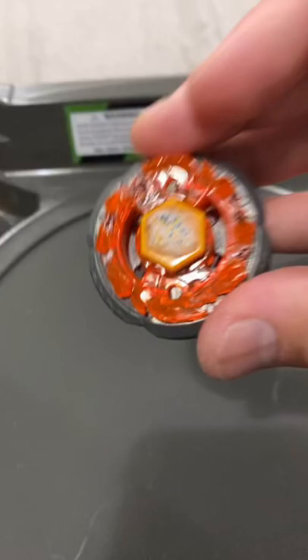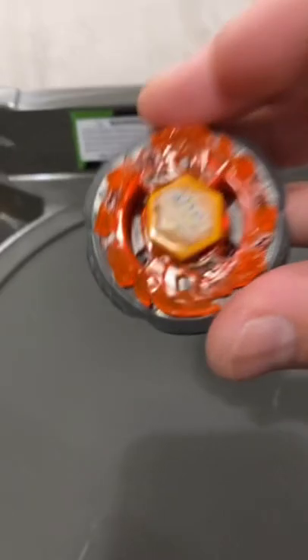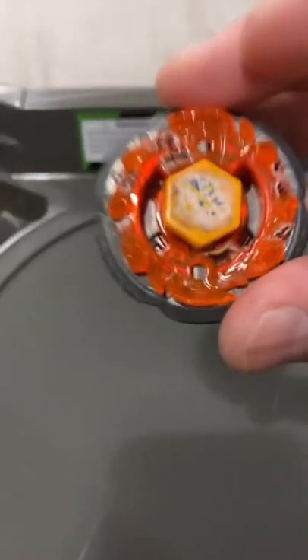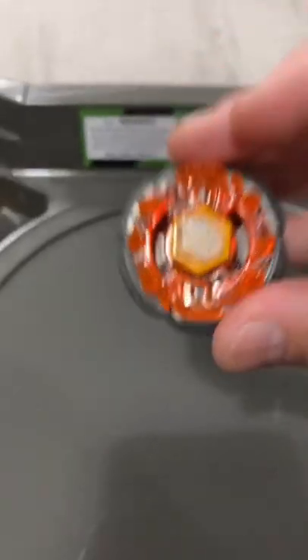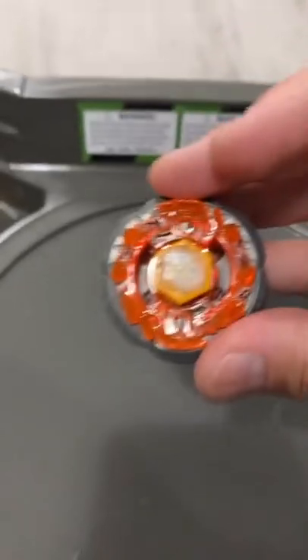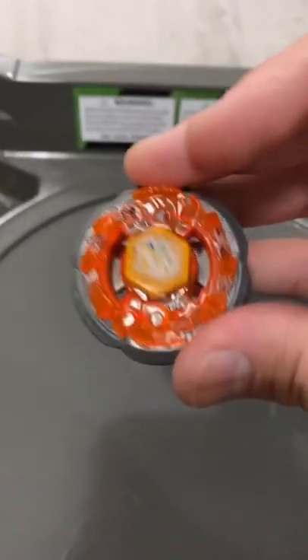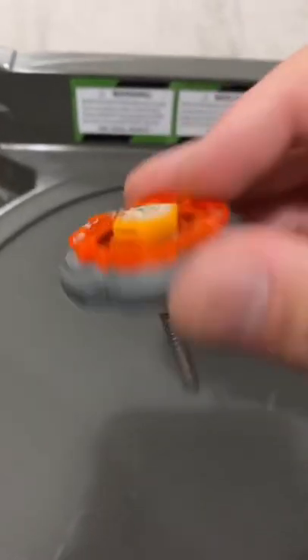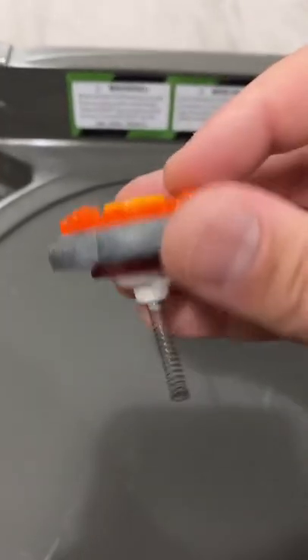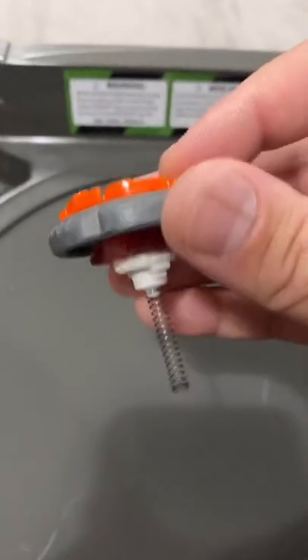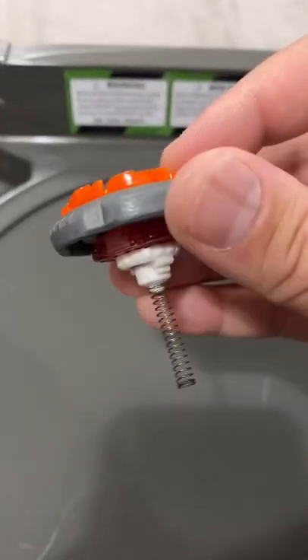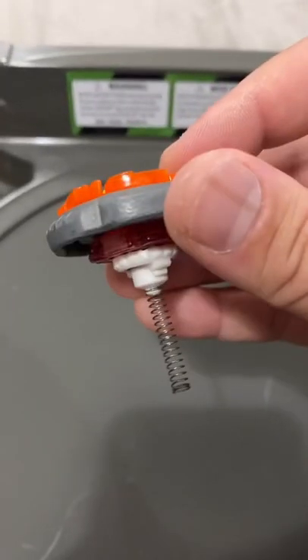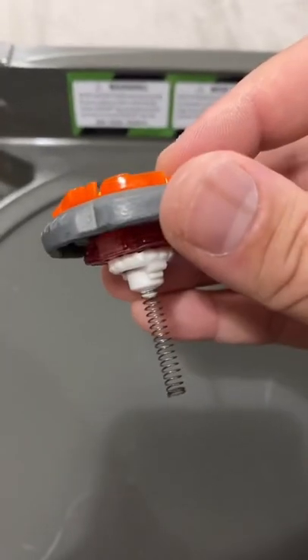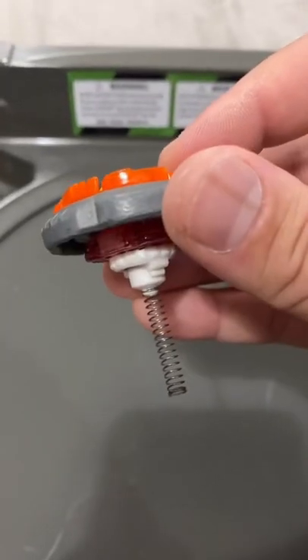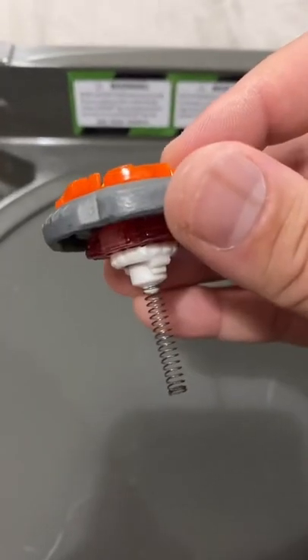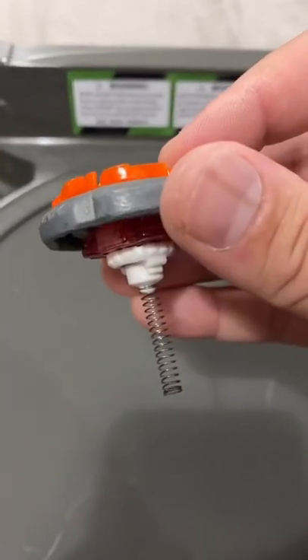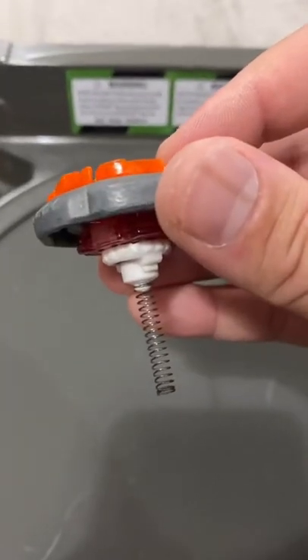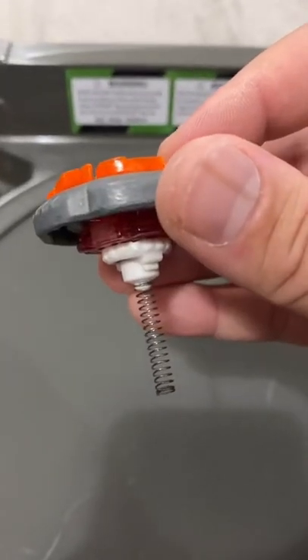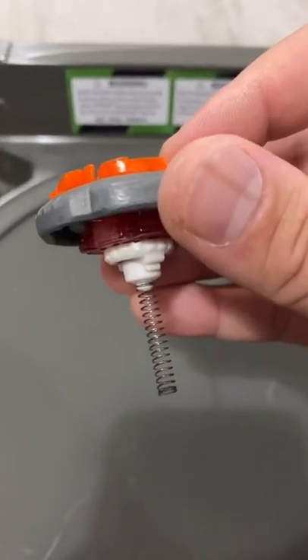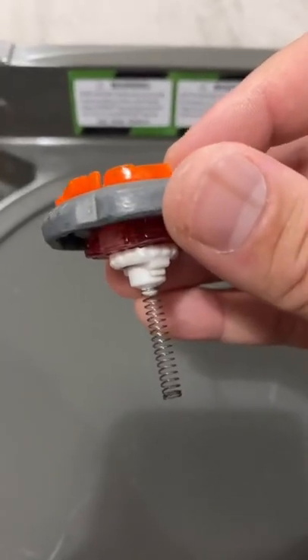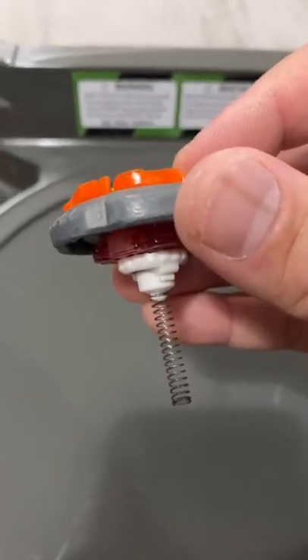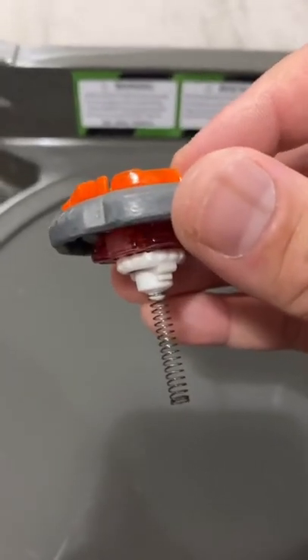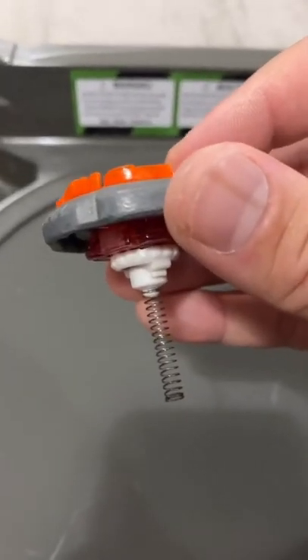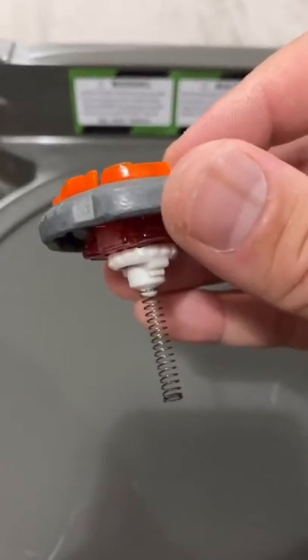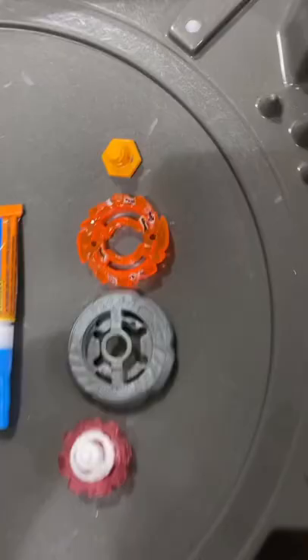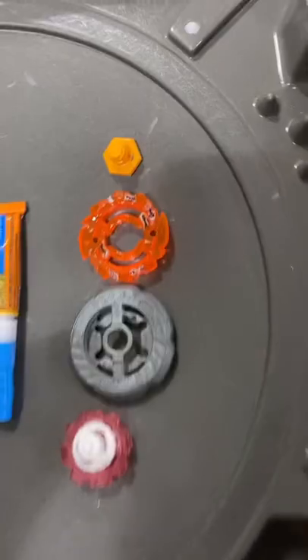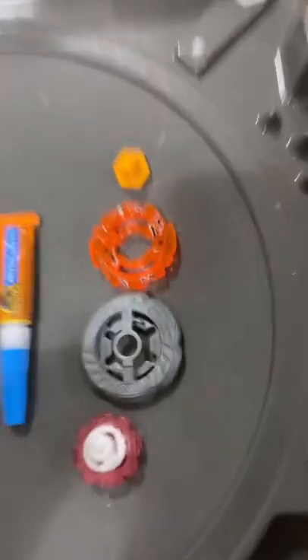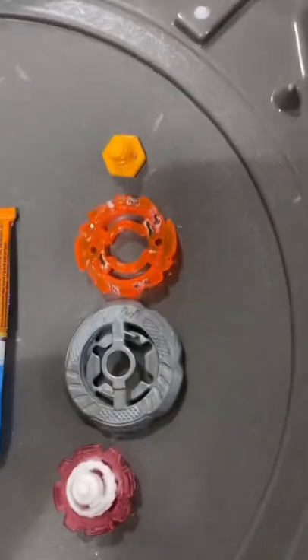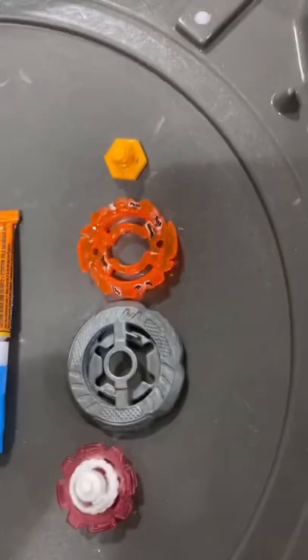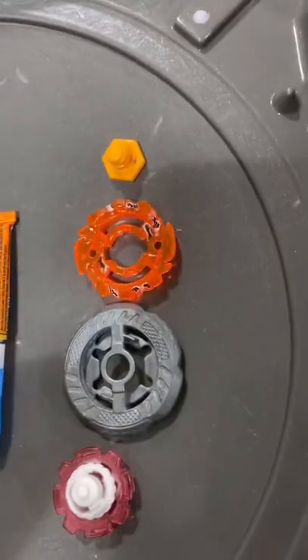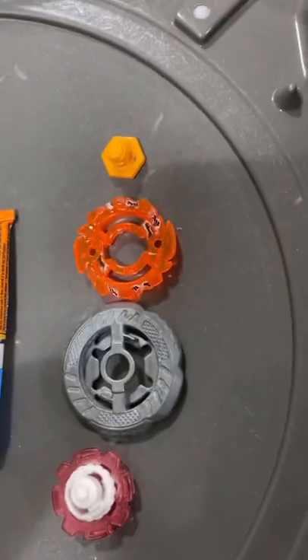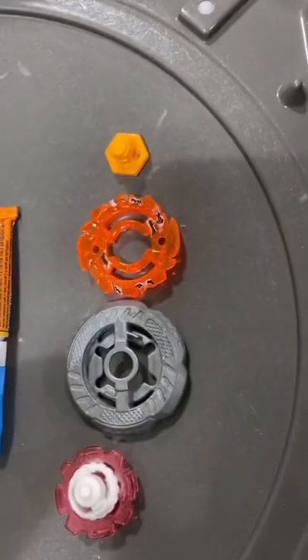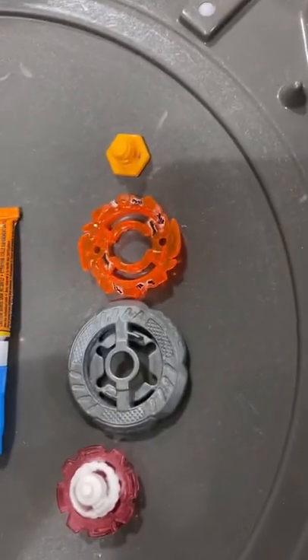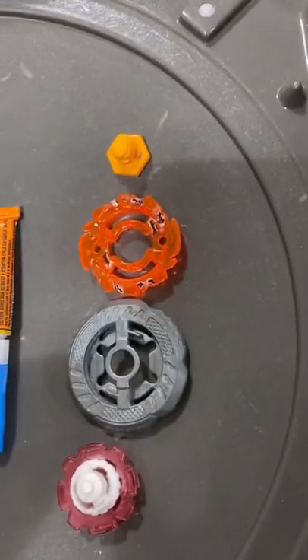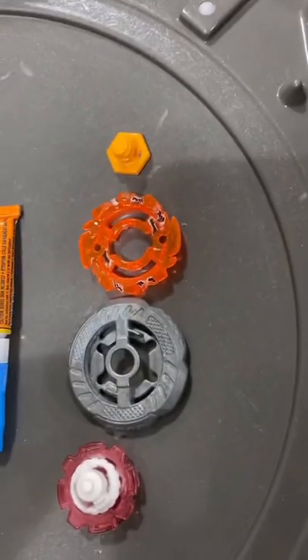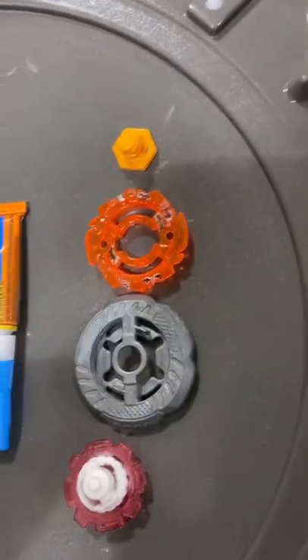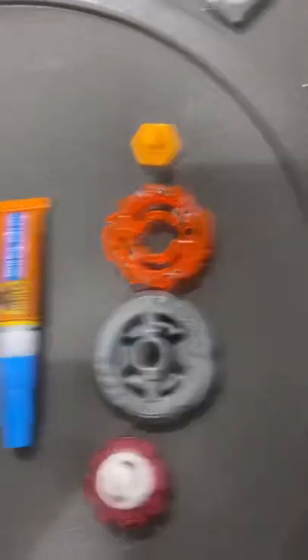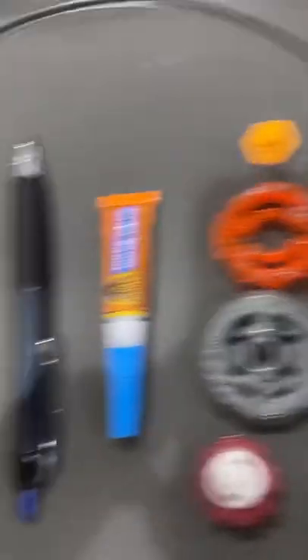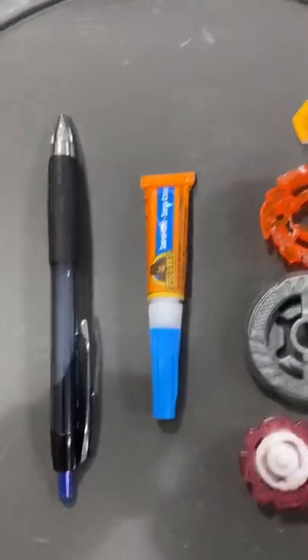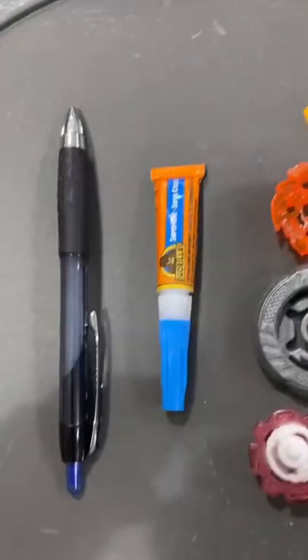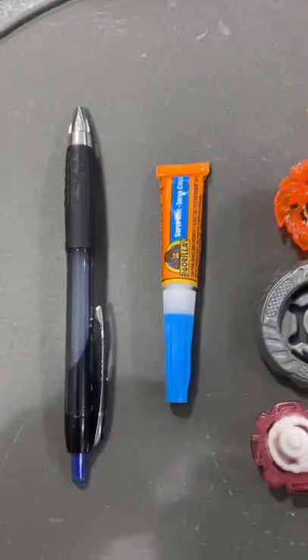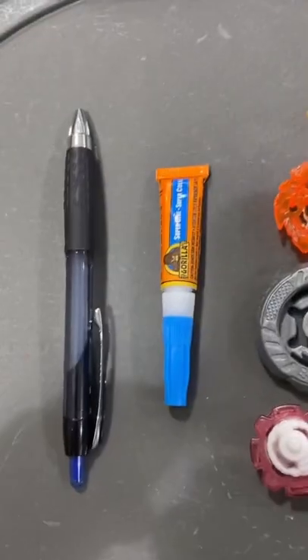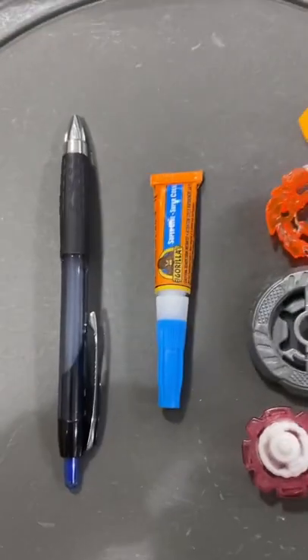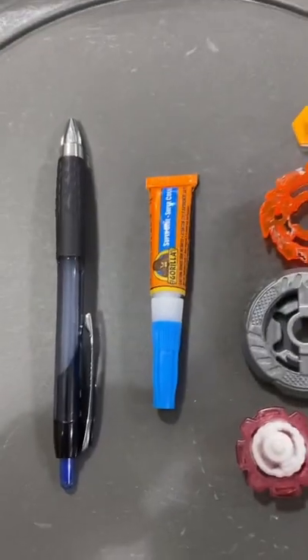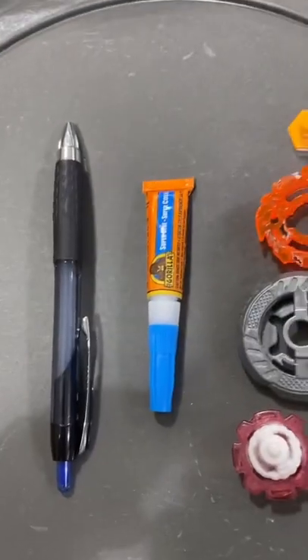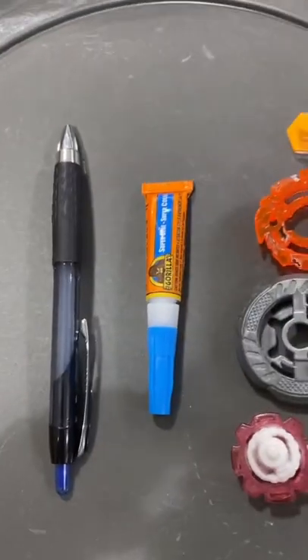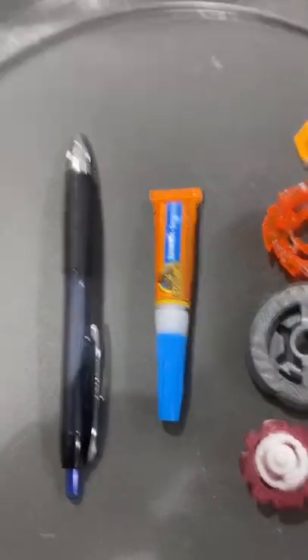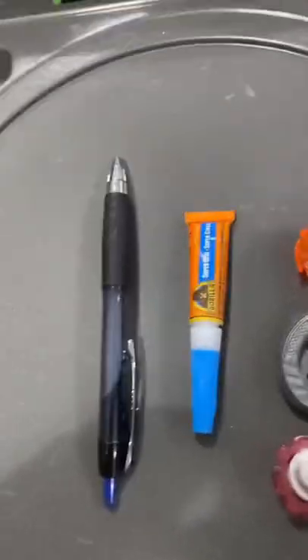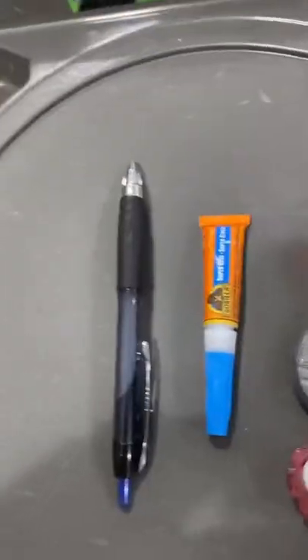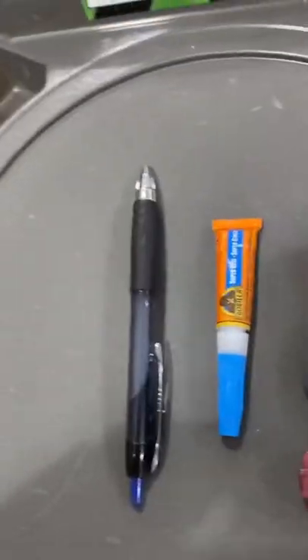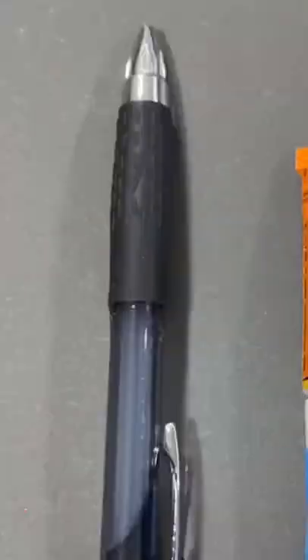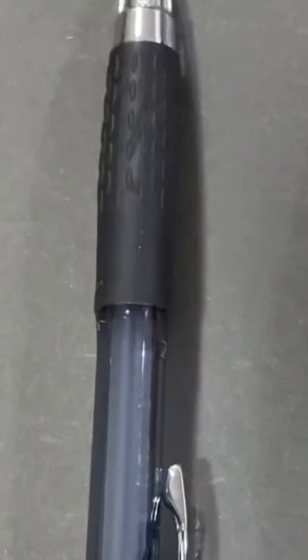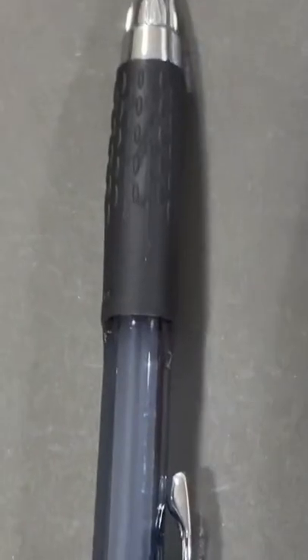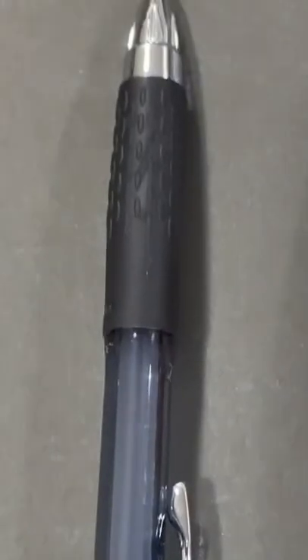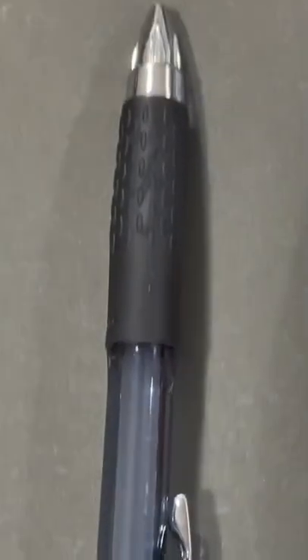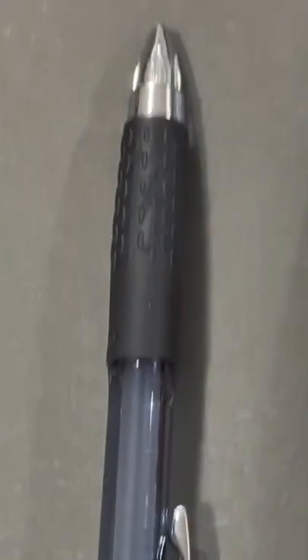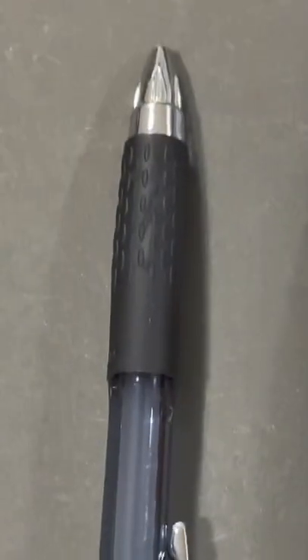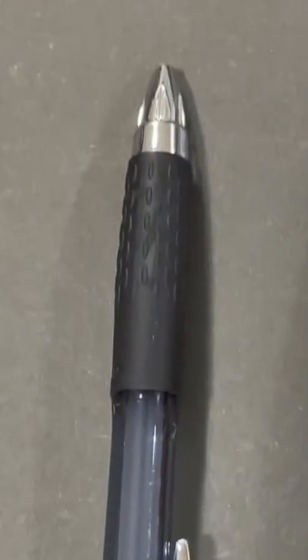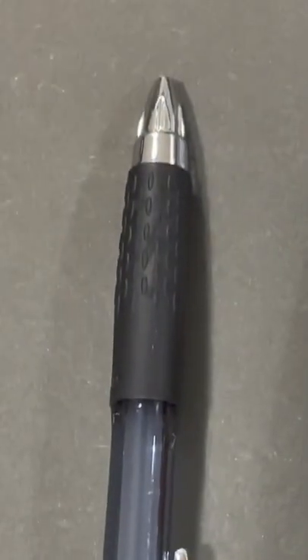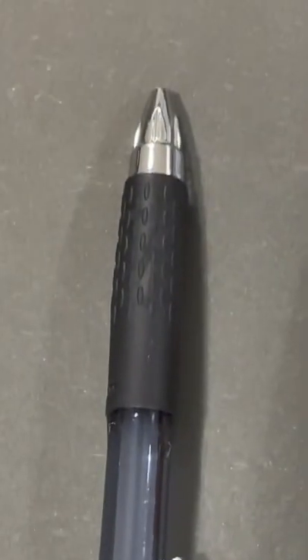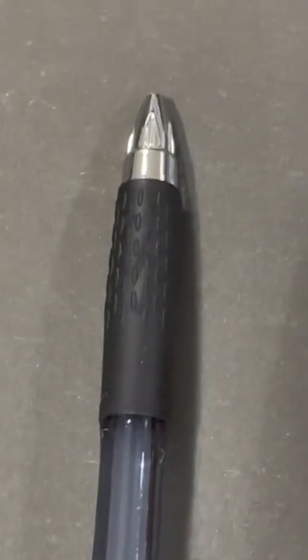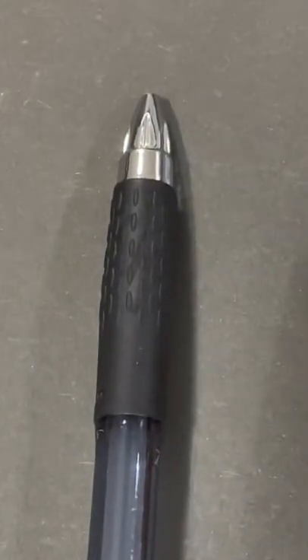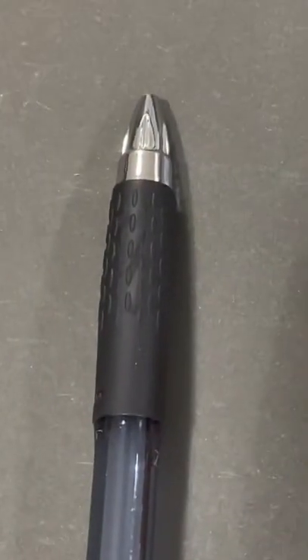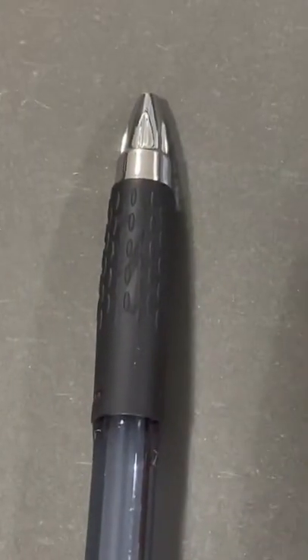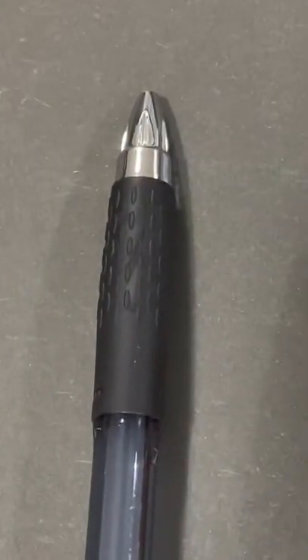Let's create a jumping Beyblade. All we need is some Beyblade parts, super glue, and a spring from the pen.